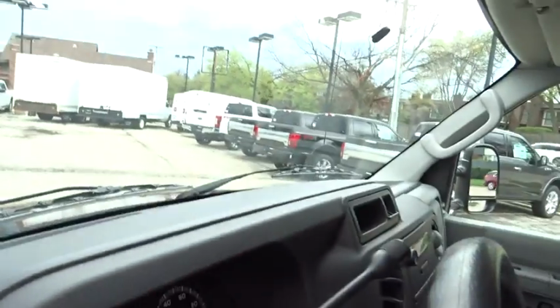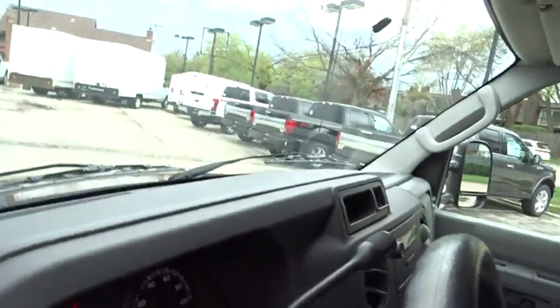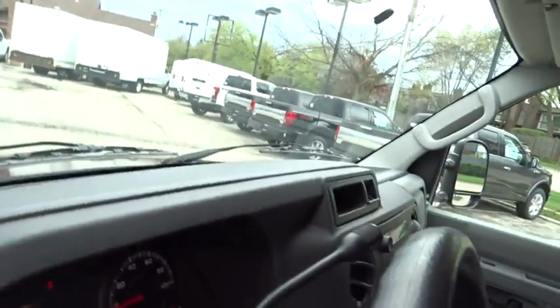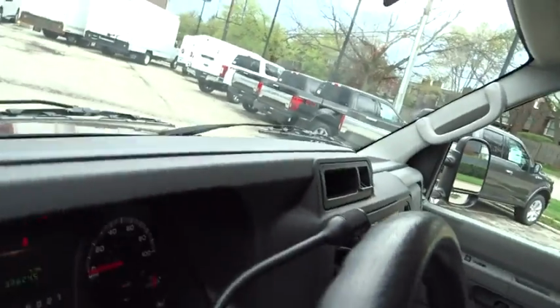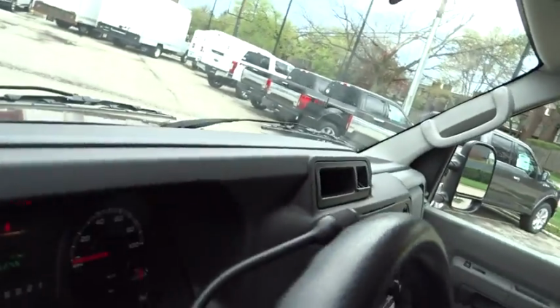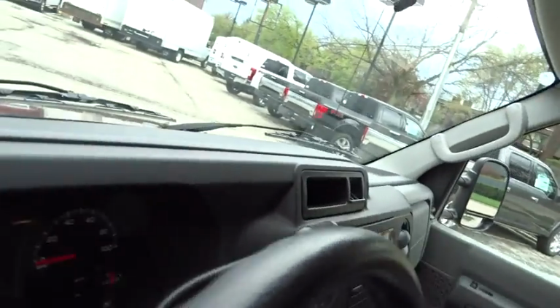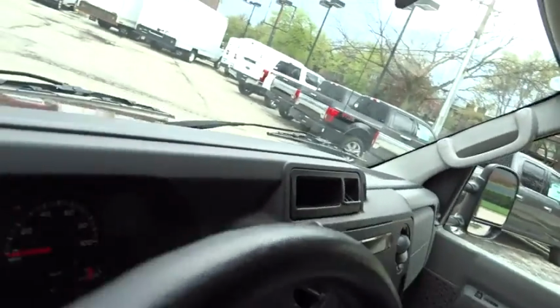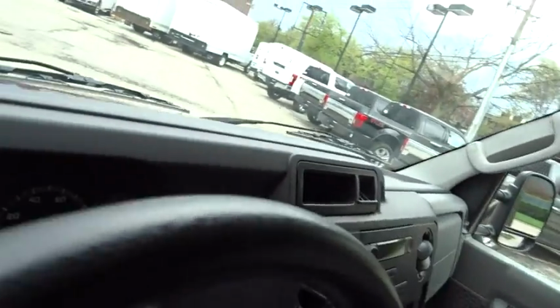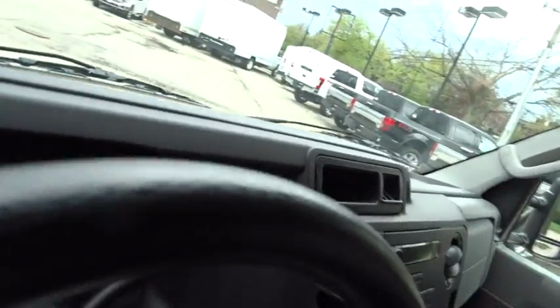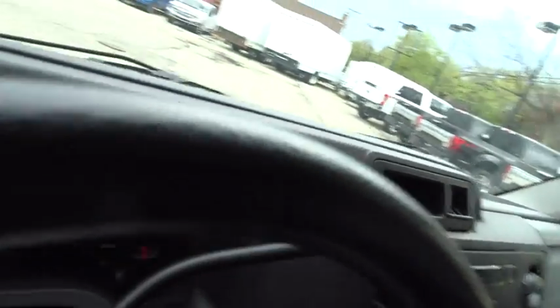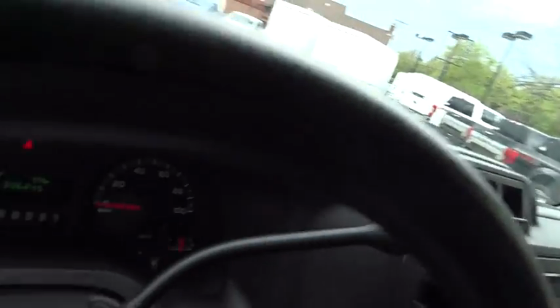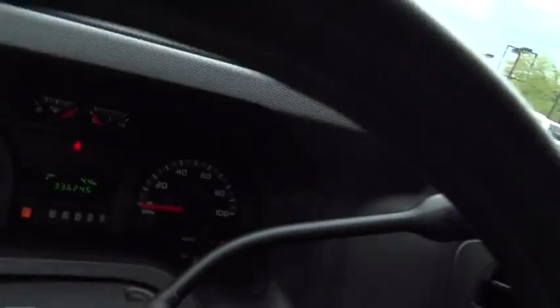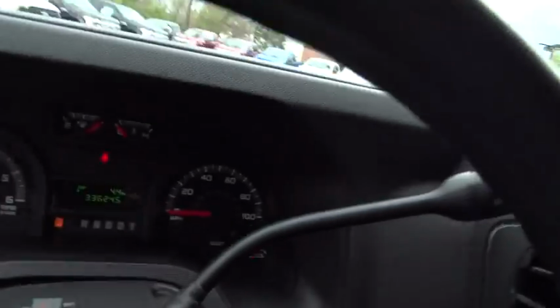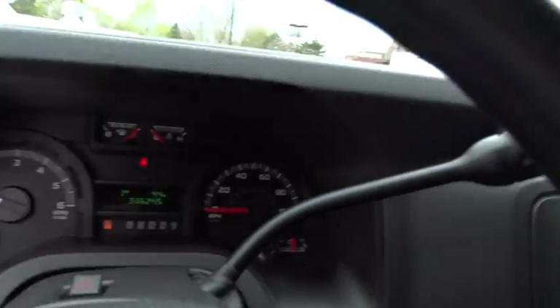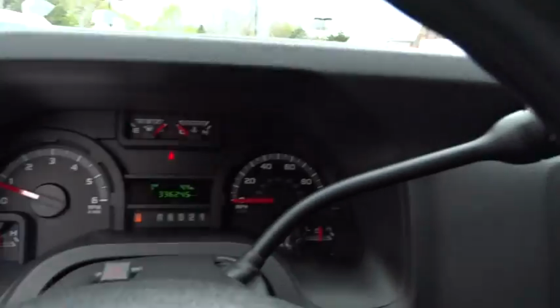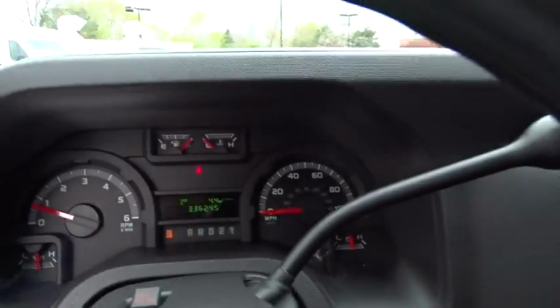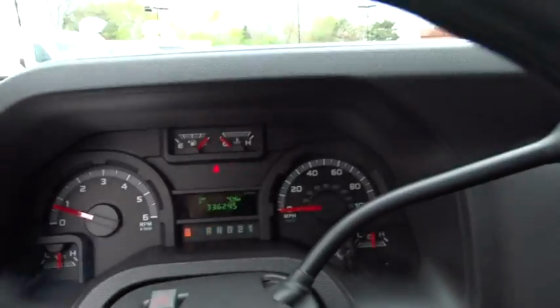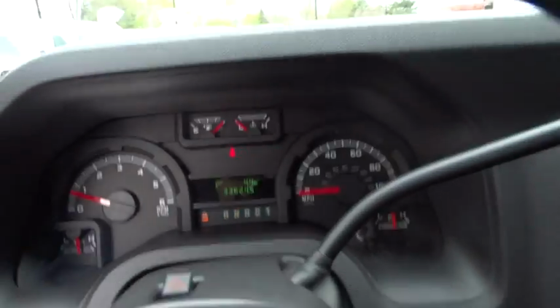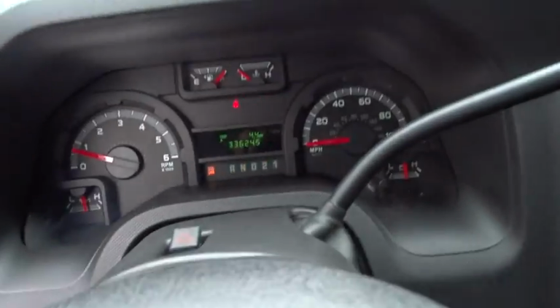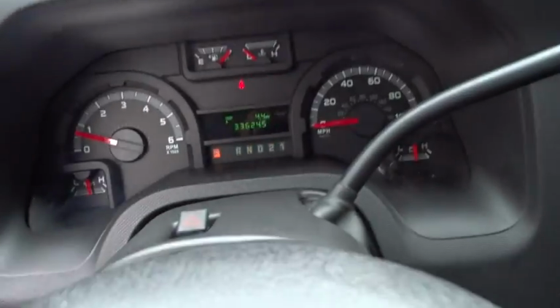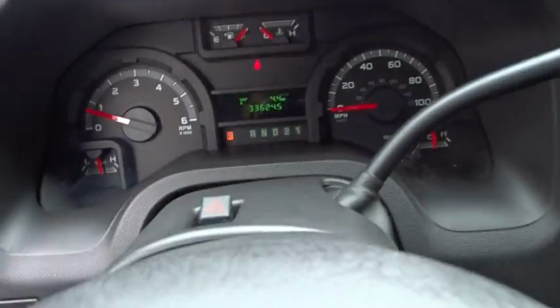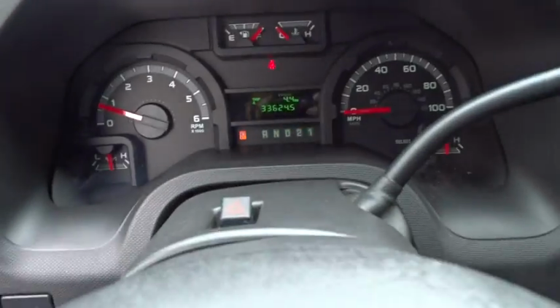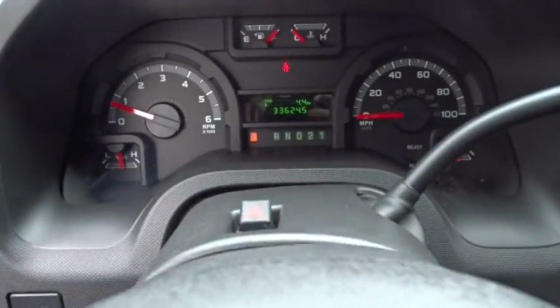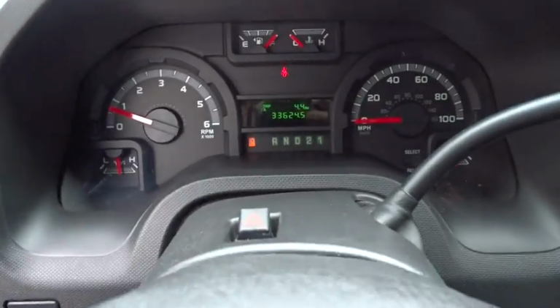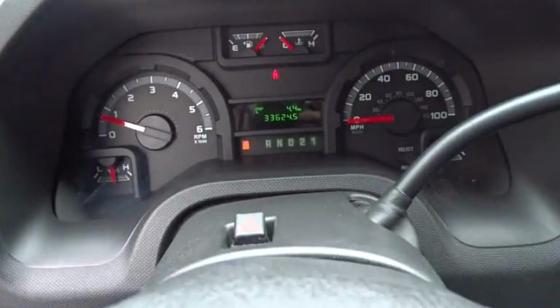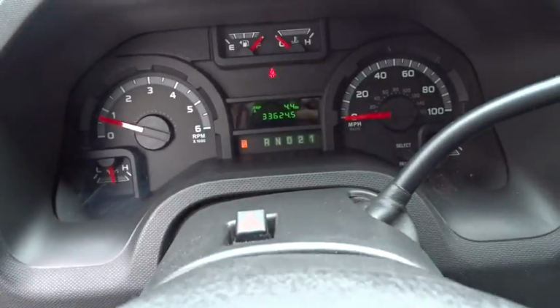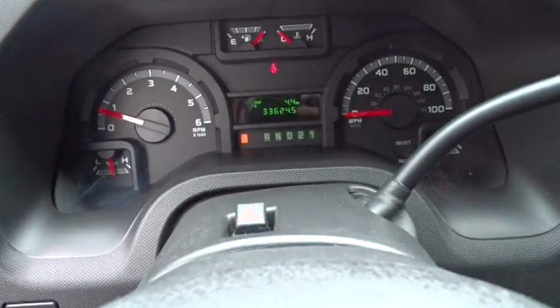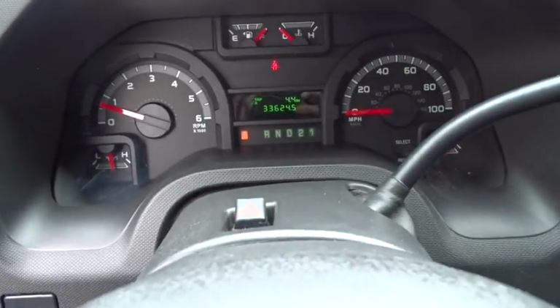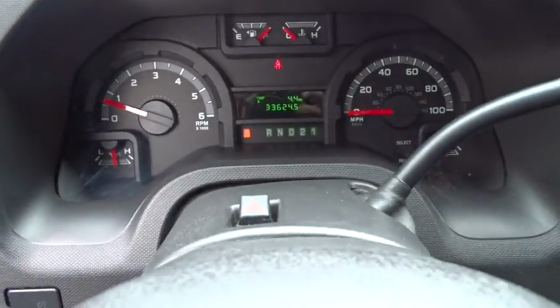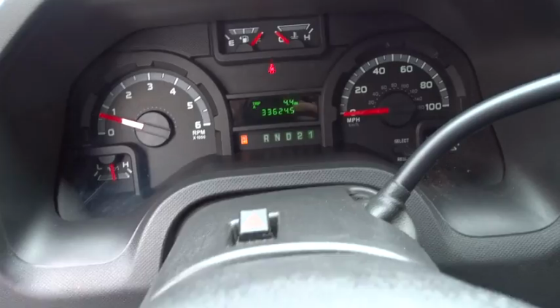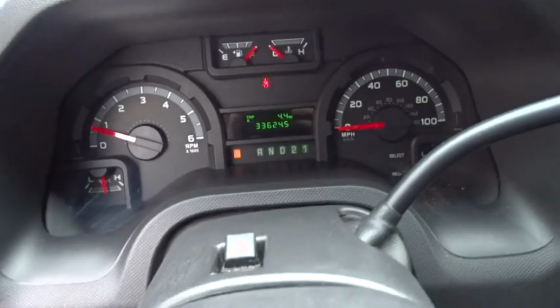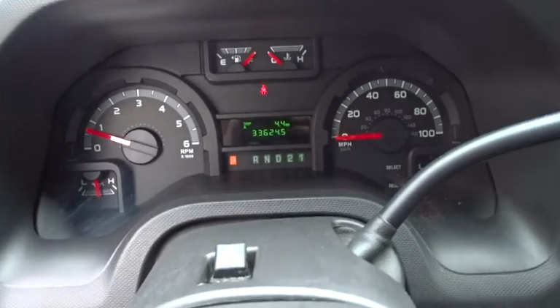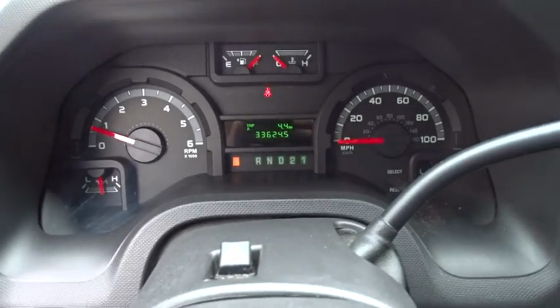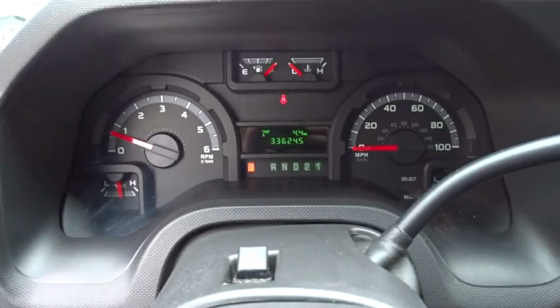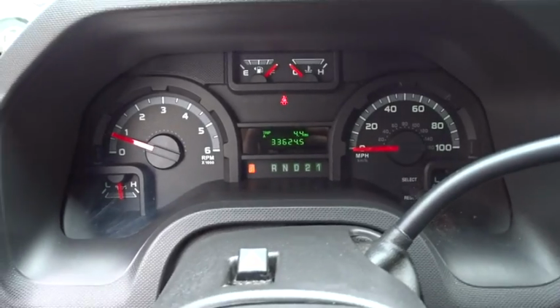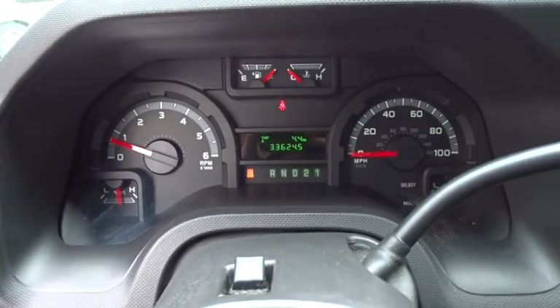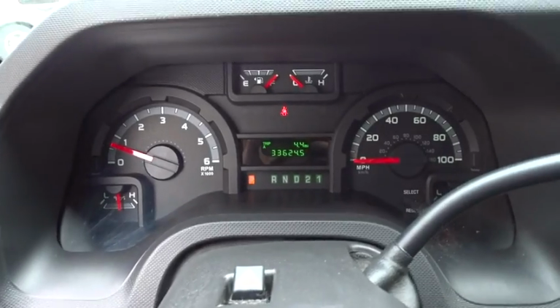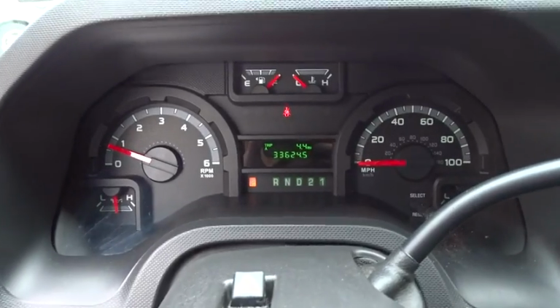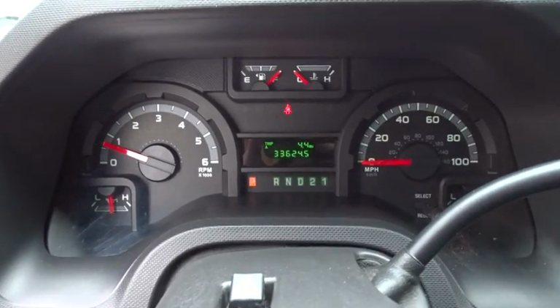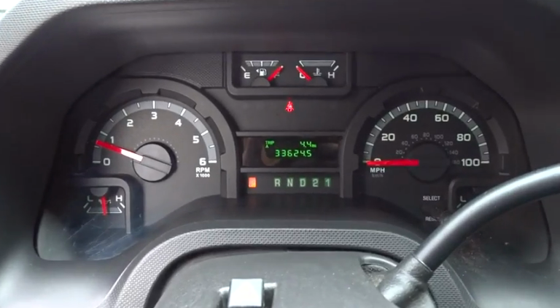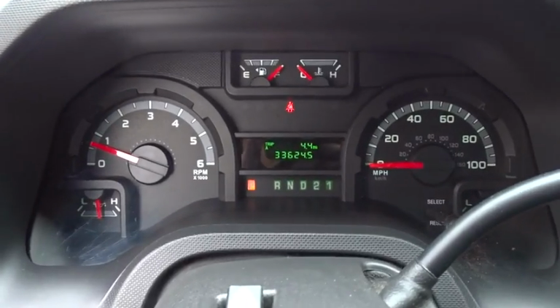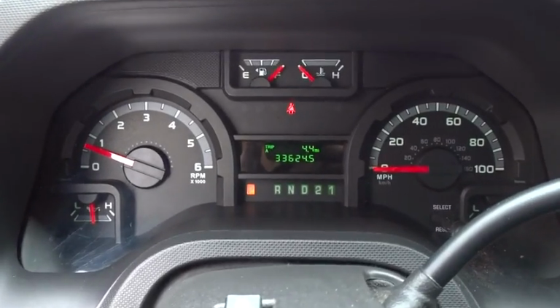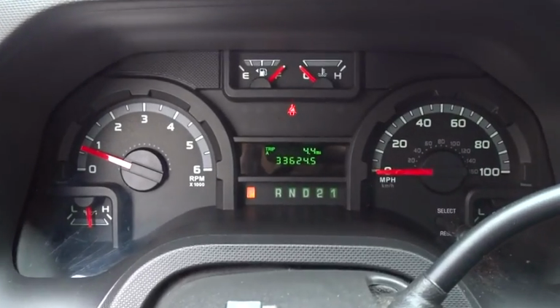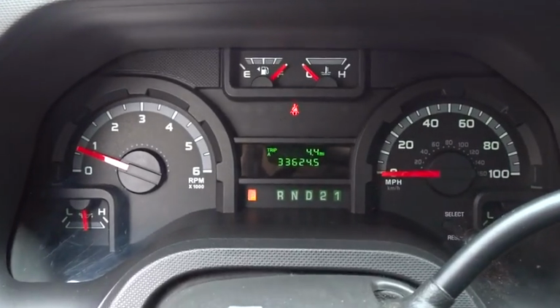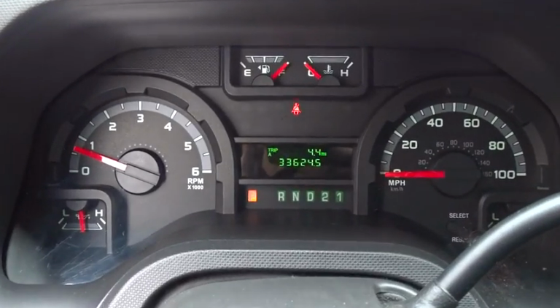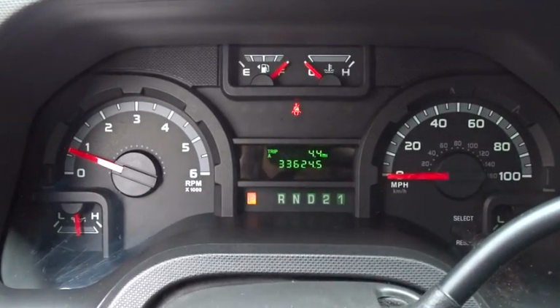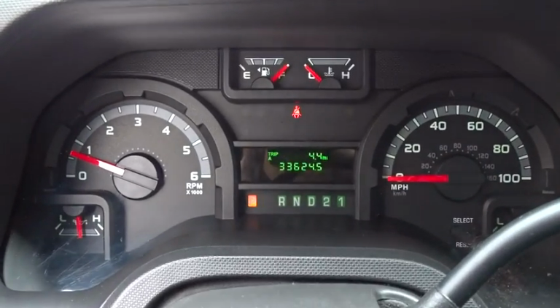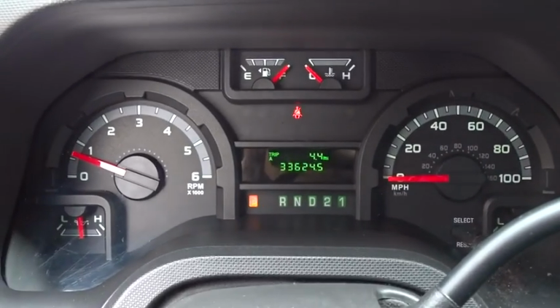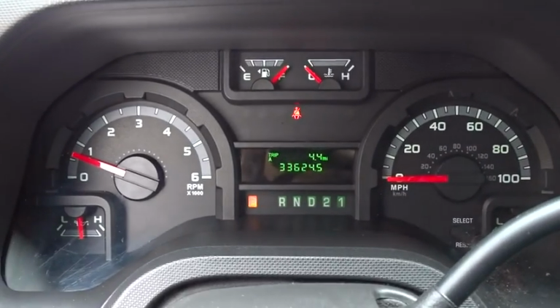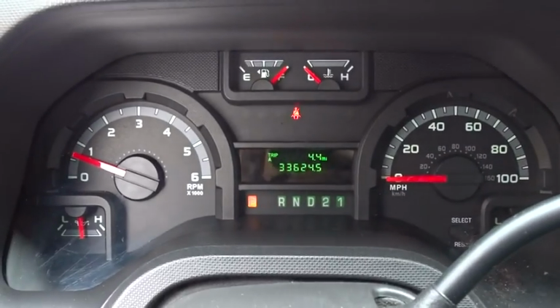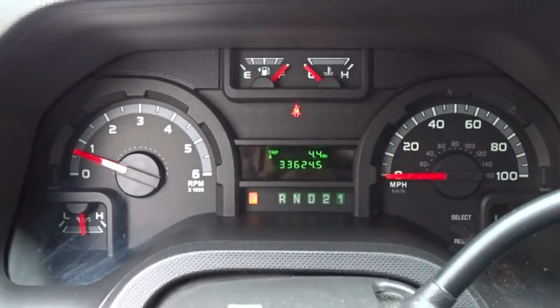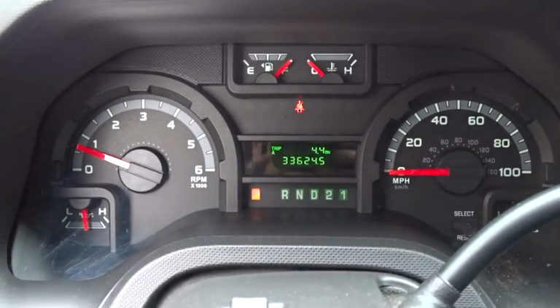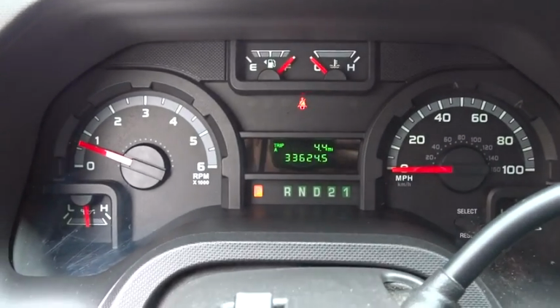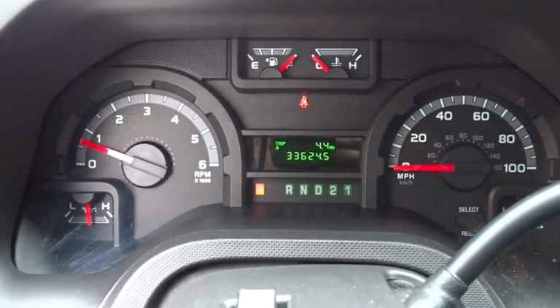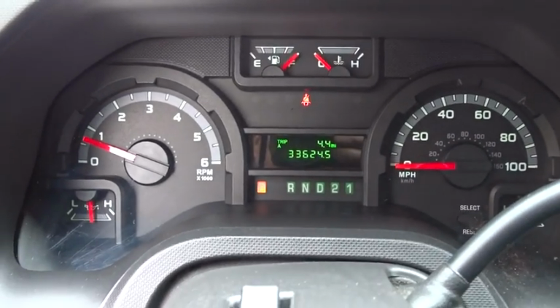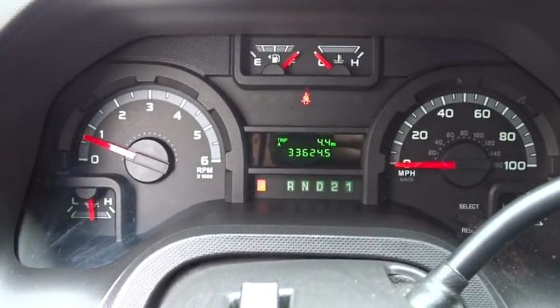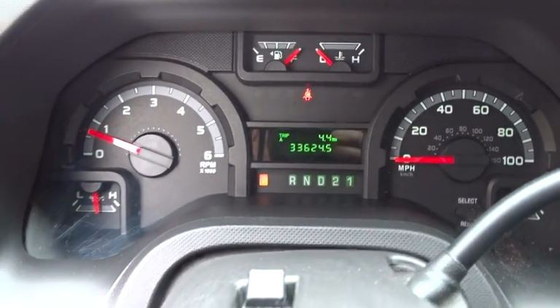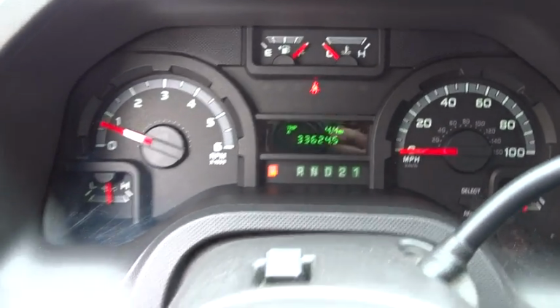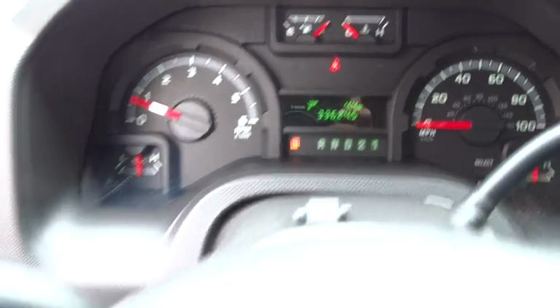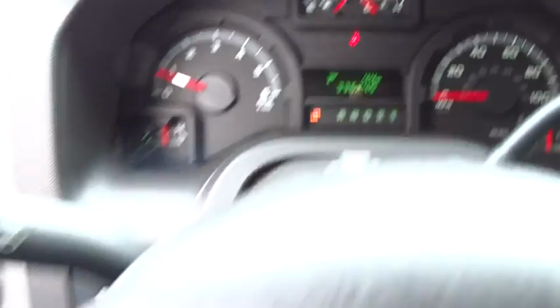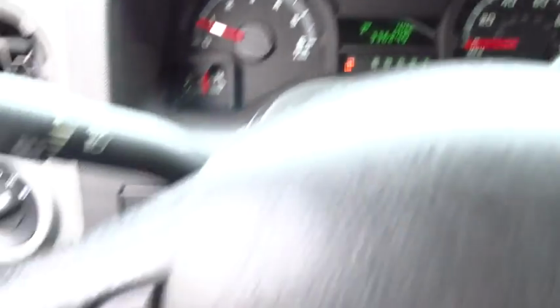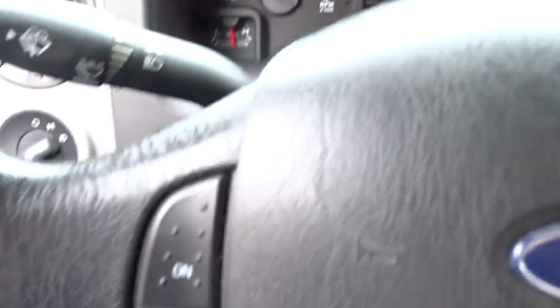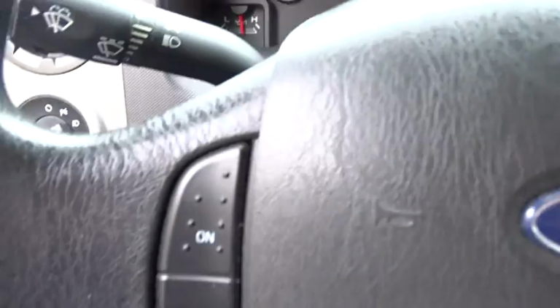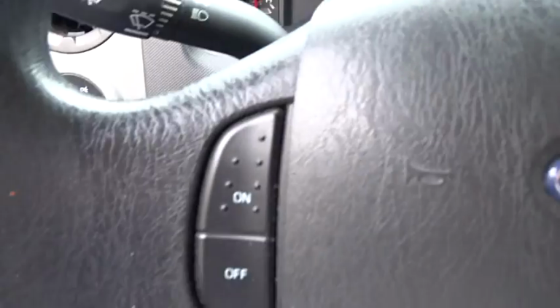Steel wheels, tires front all season, tire pressure monitor, wheel covers, vinyl seats, tires rear all season.